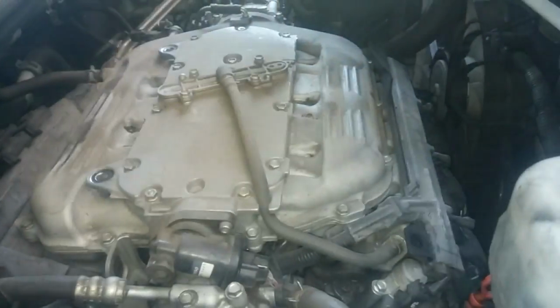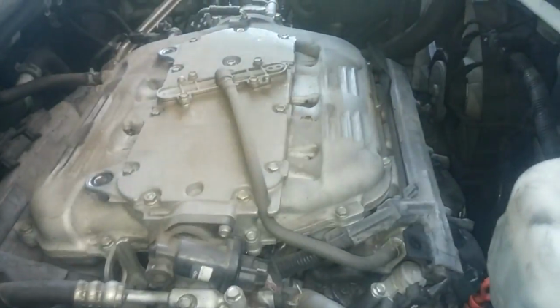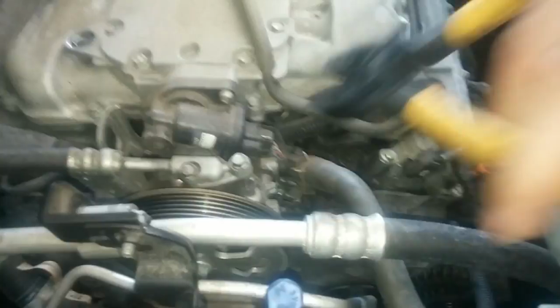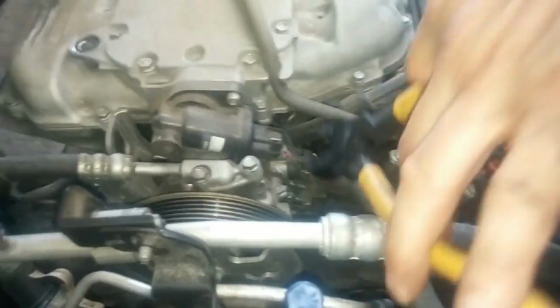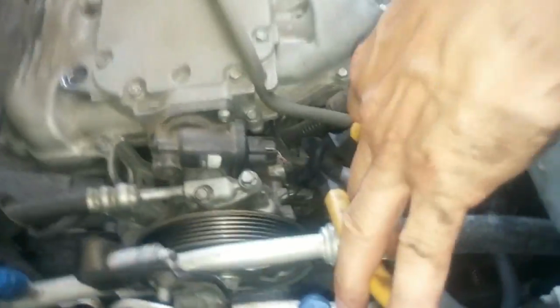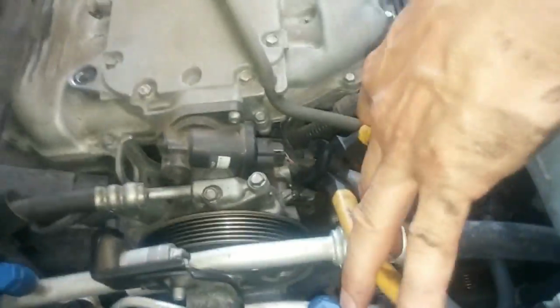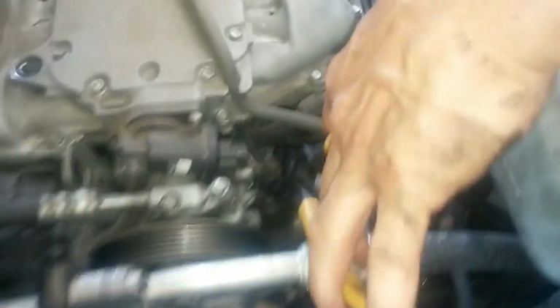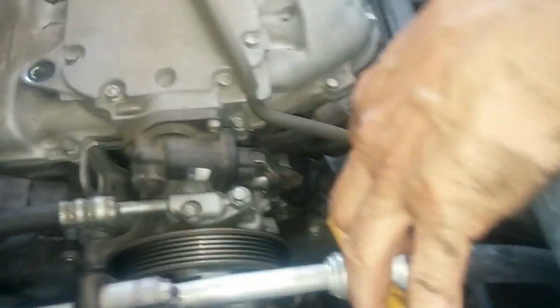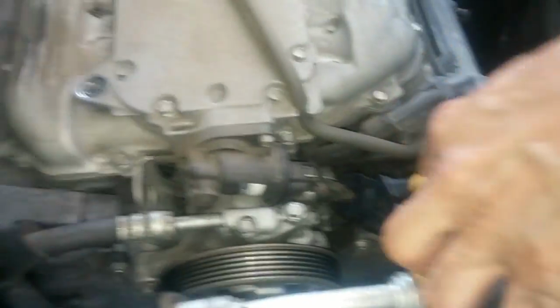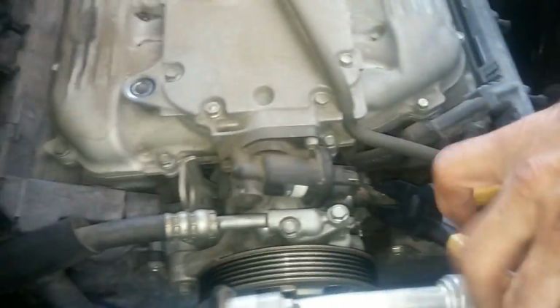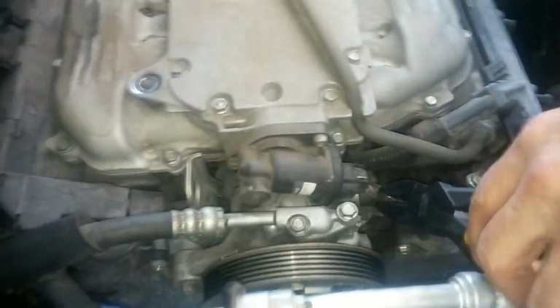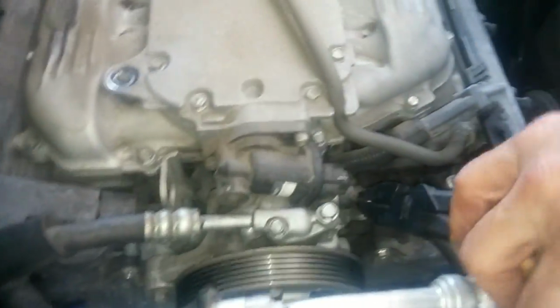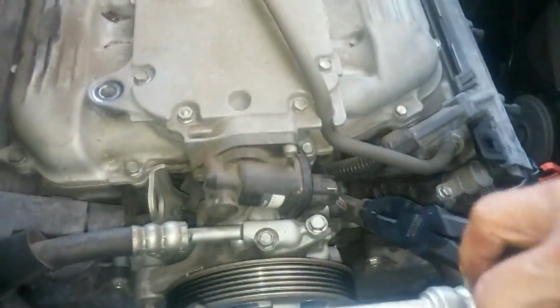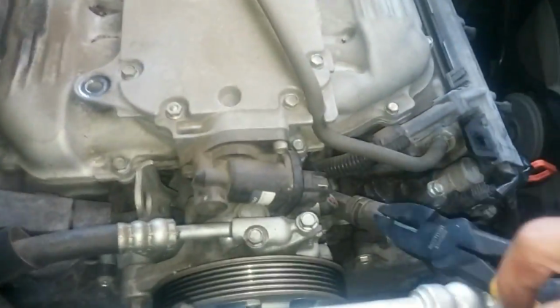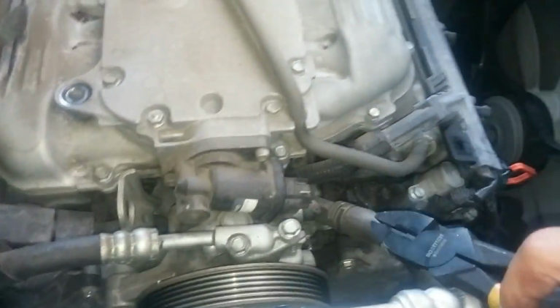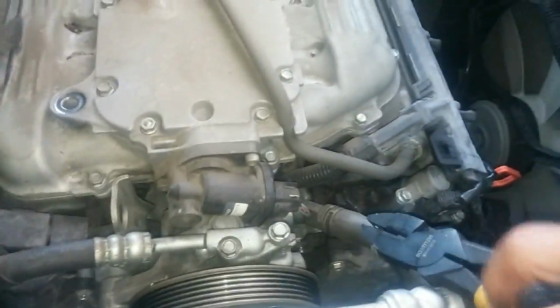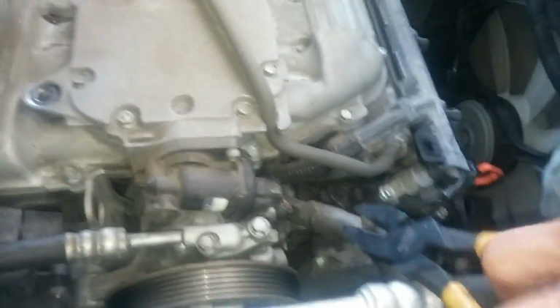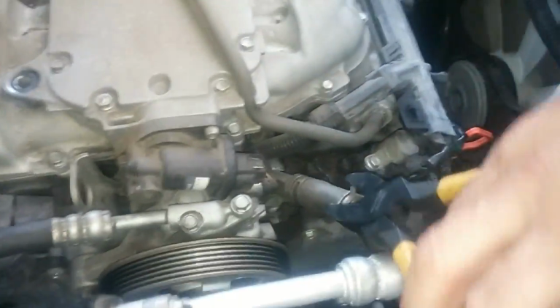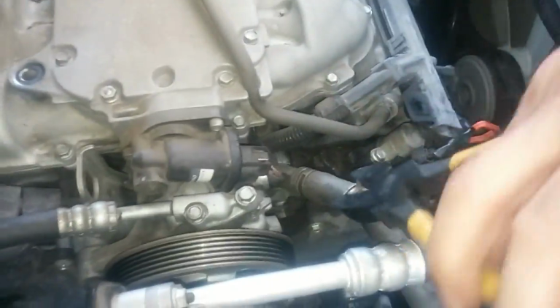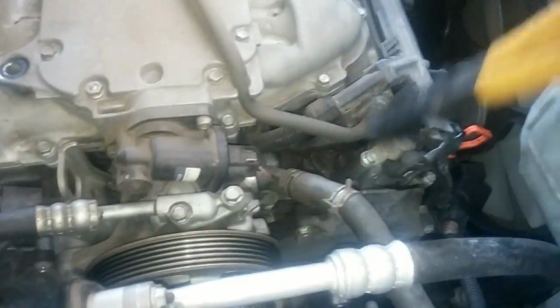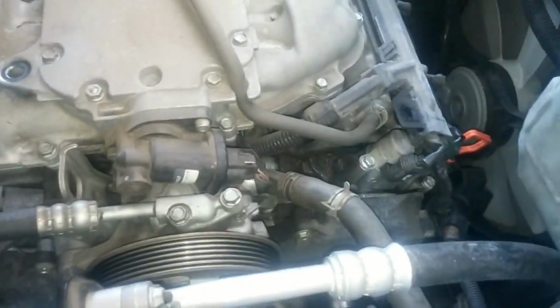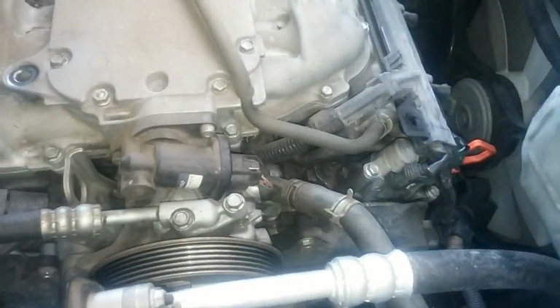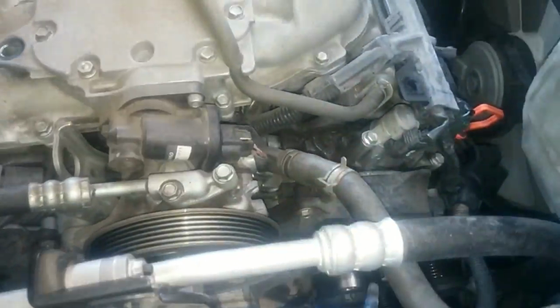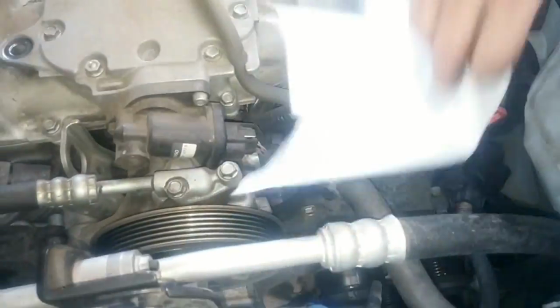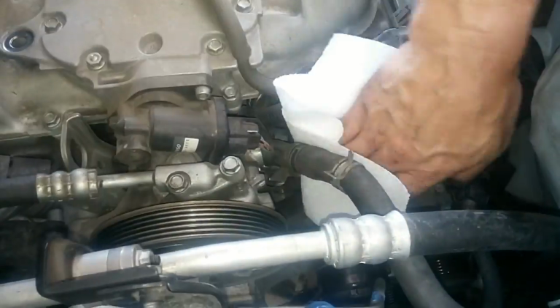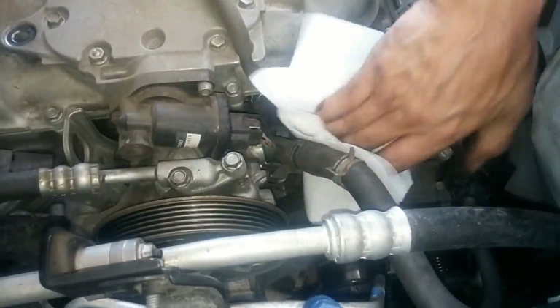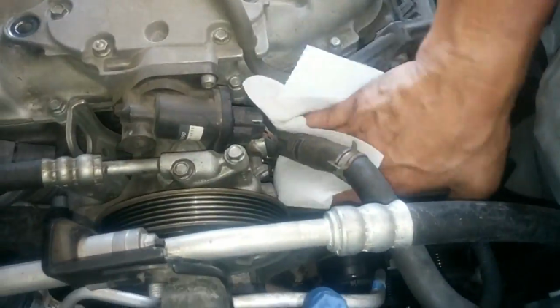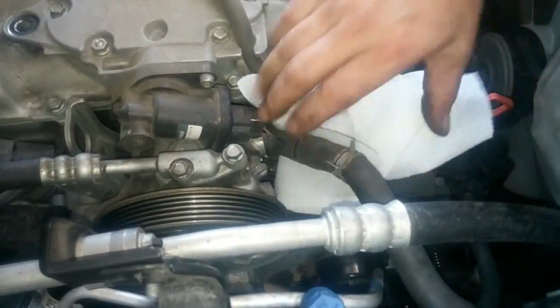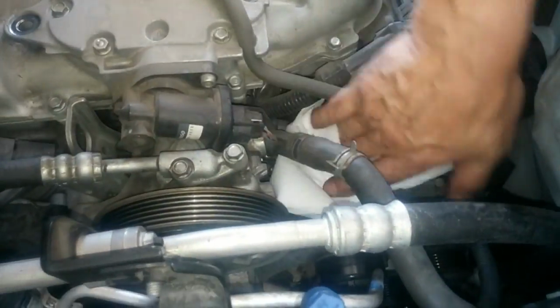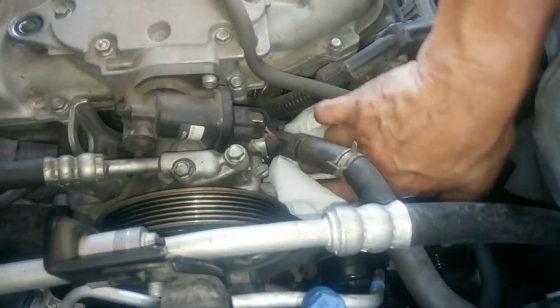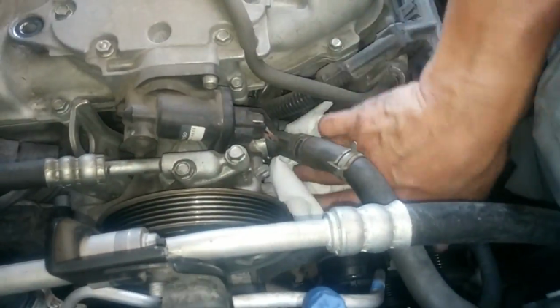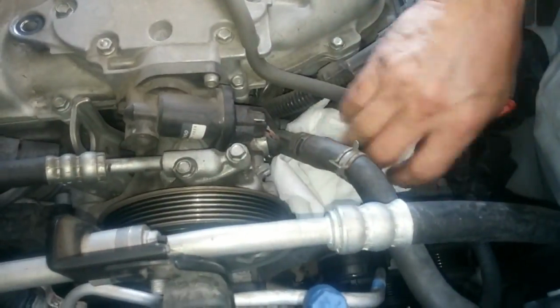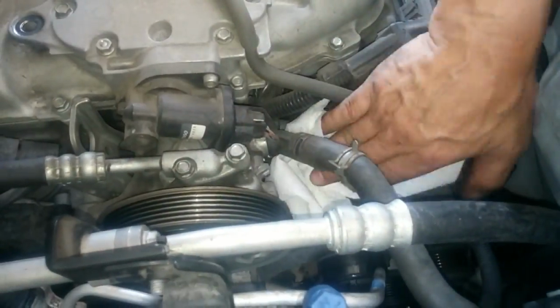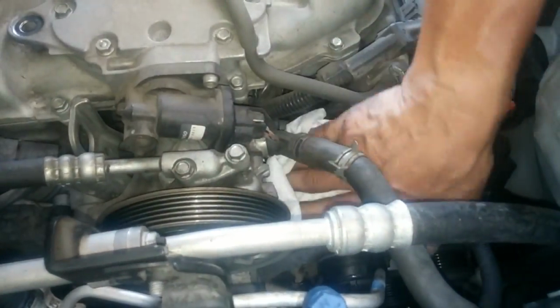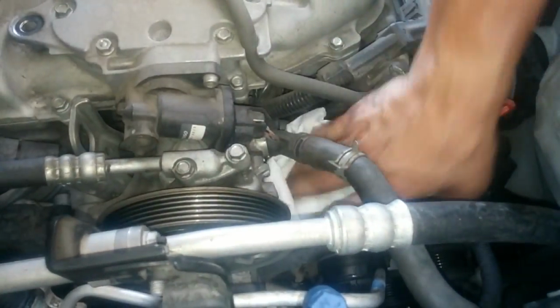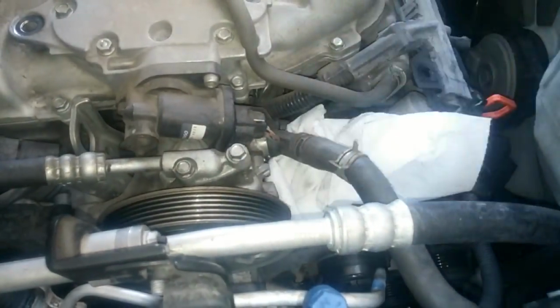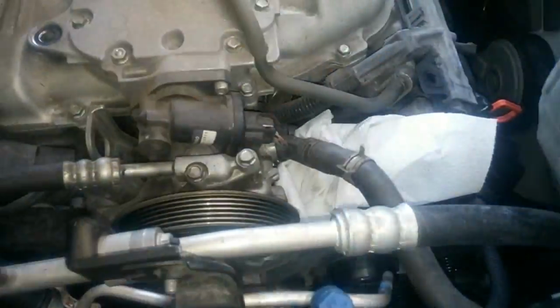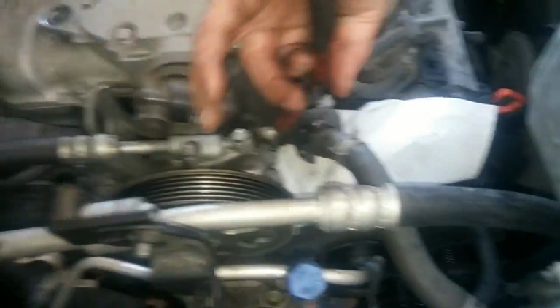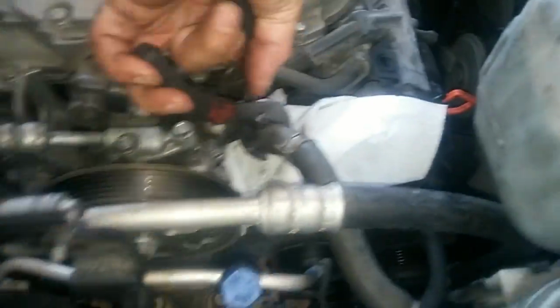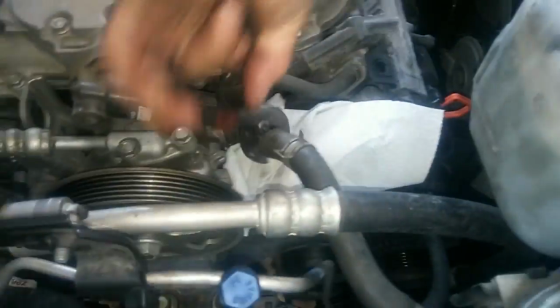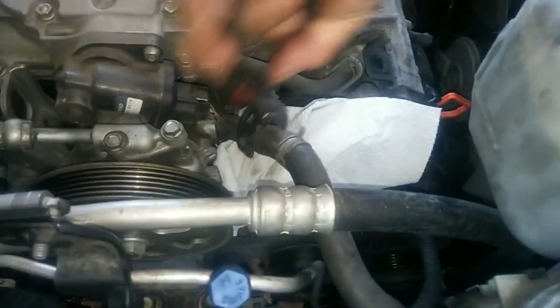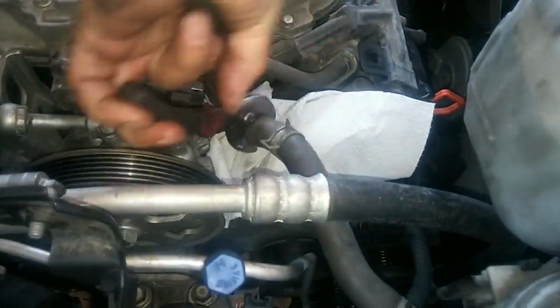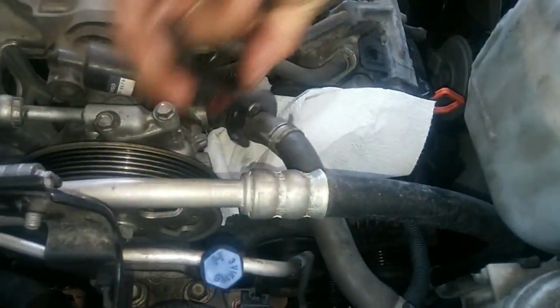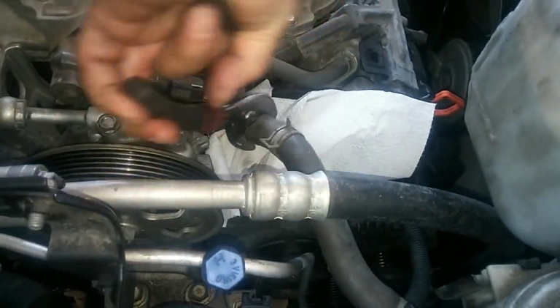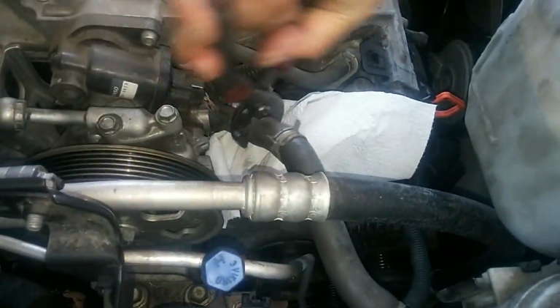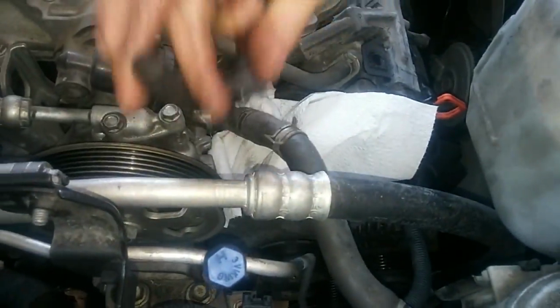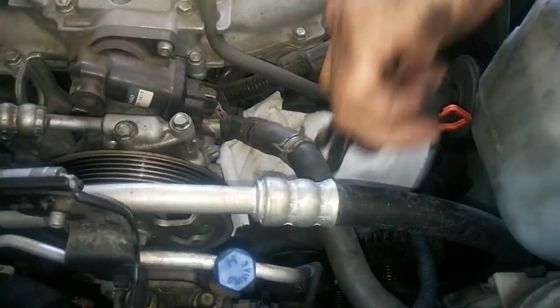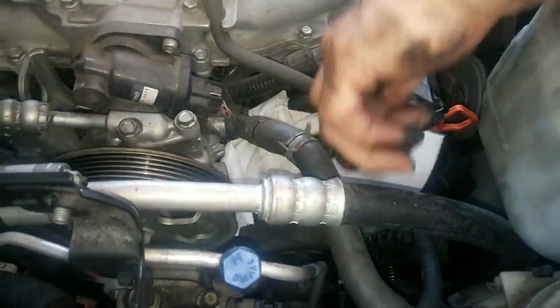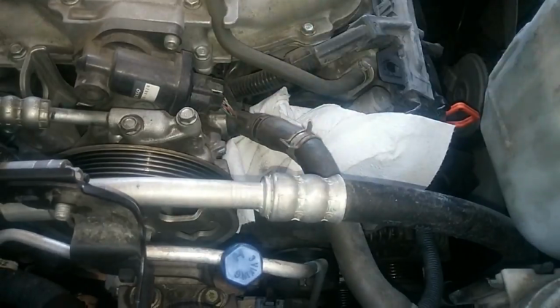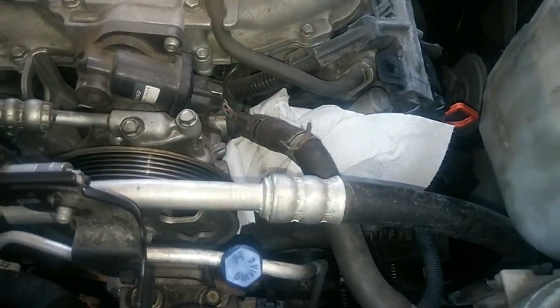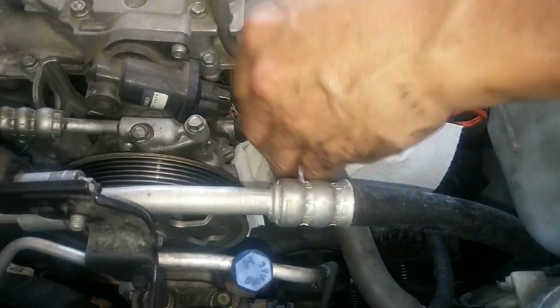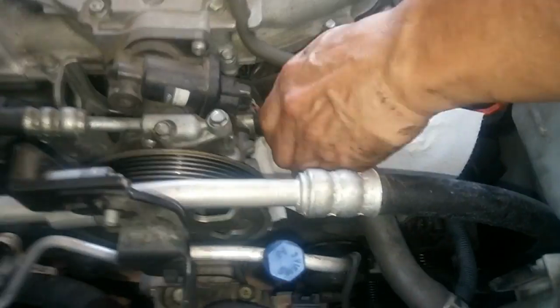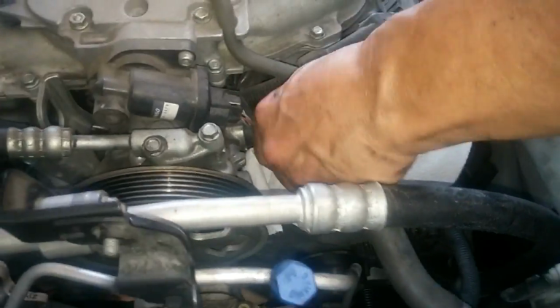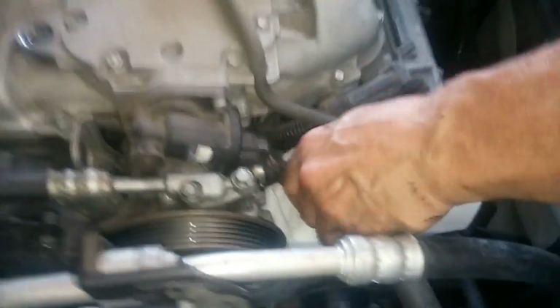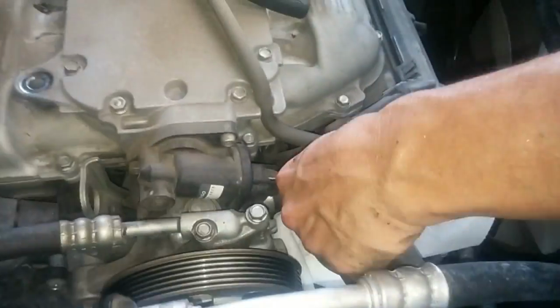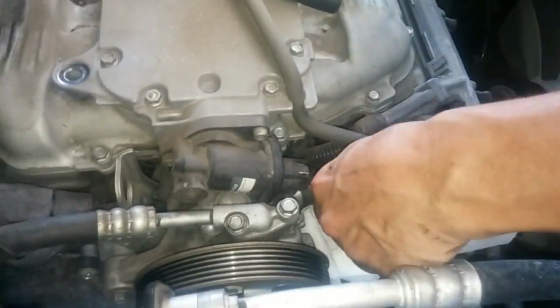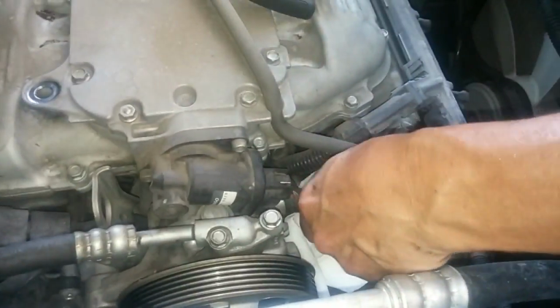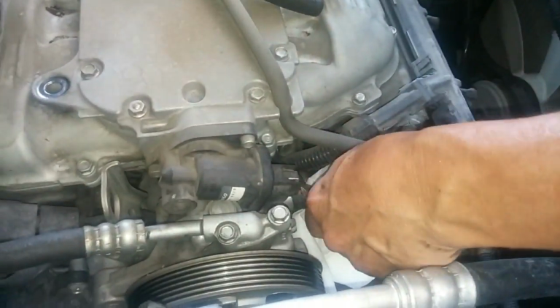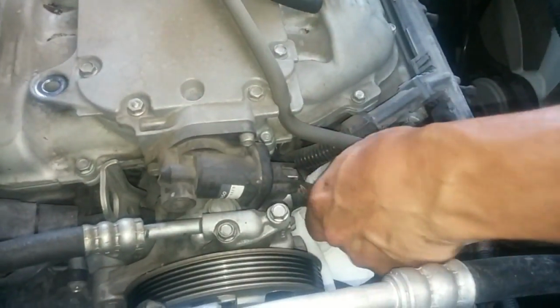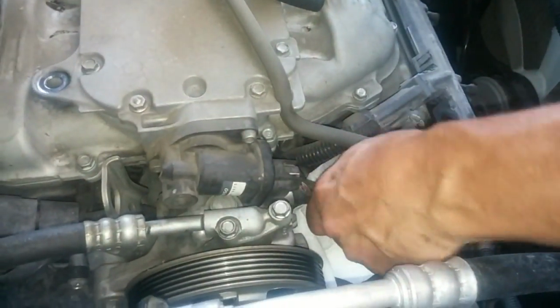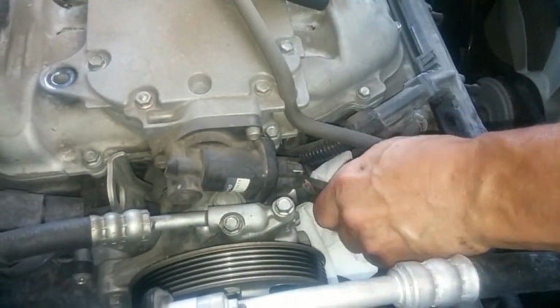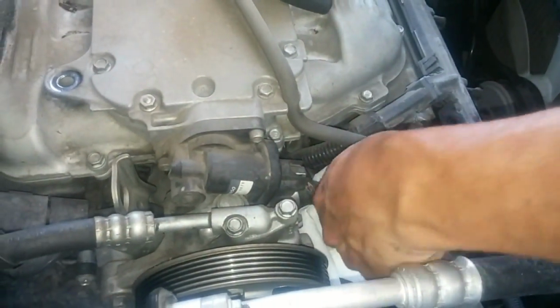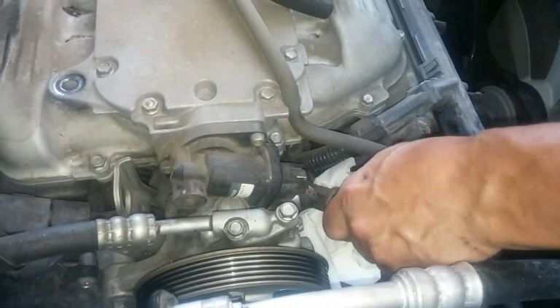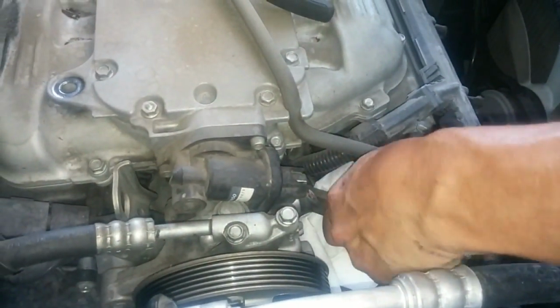I'm going to detach the power steering pump. I'll remove this hose clamp, plug this side up, and then physically remove the power steering pump.